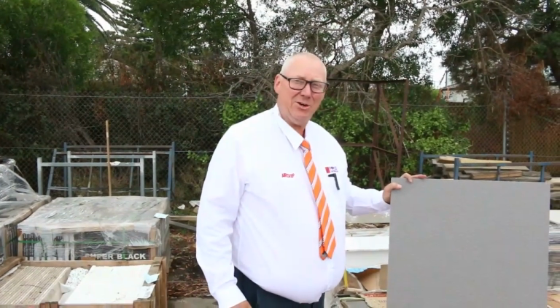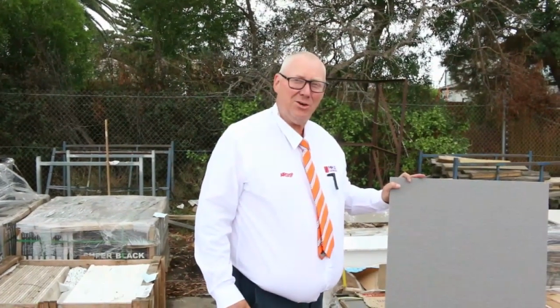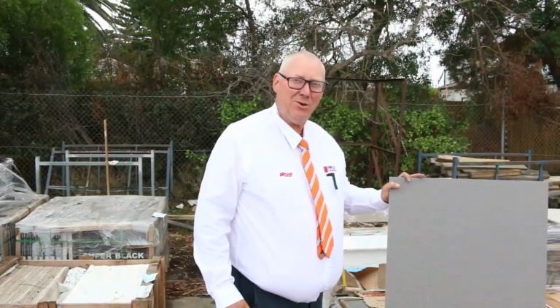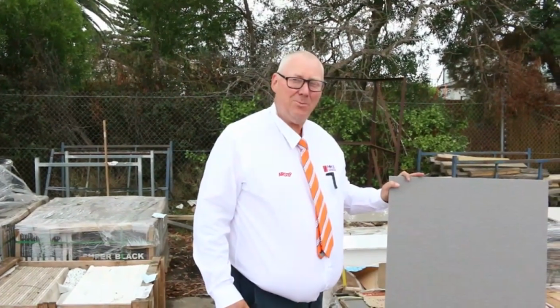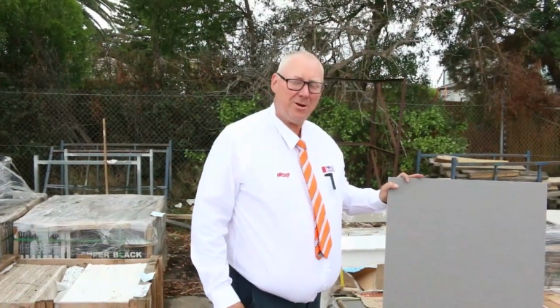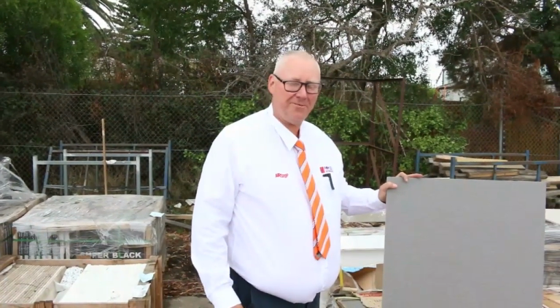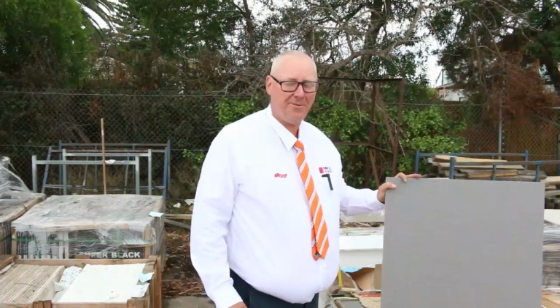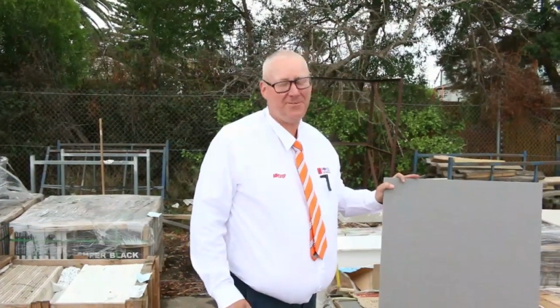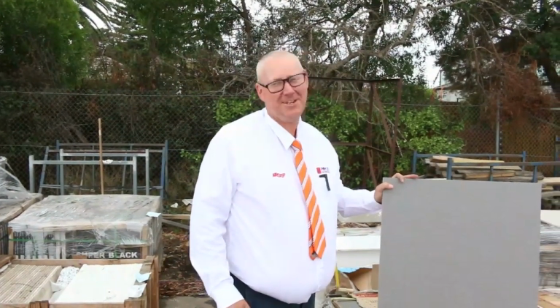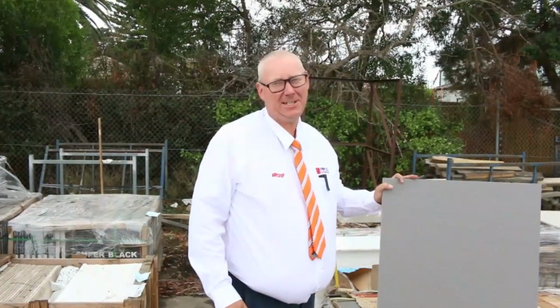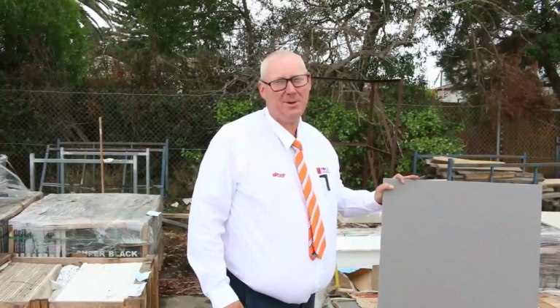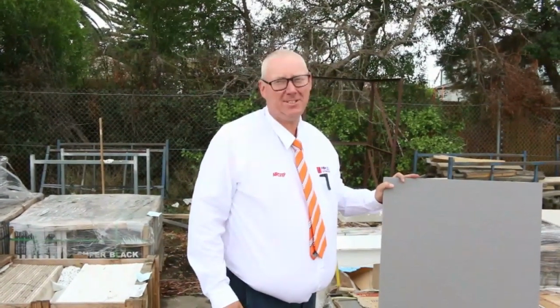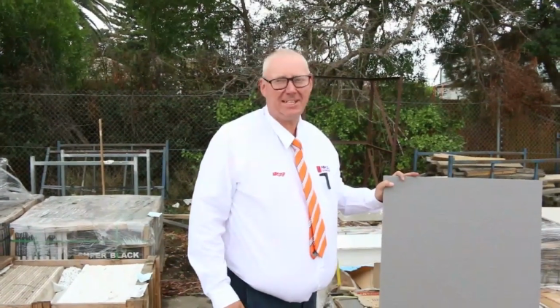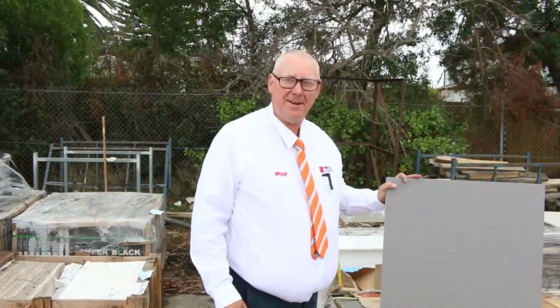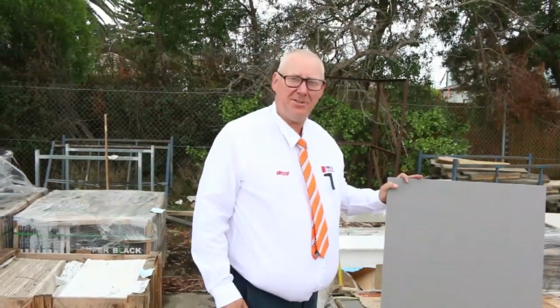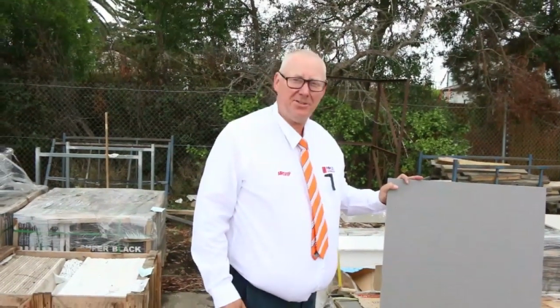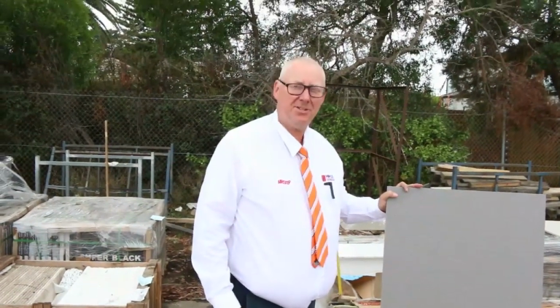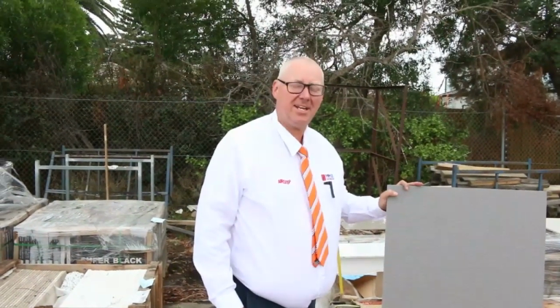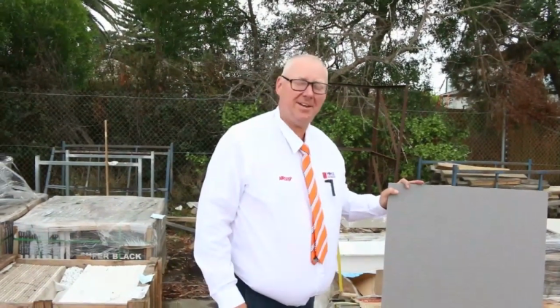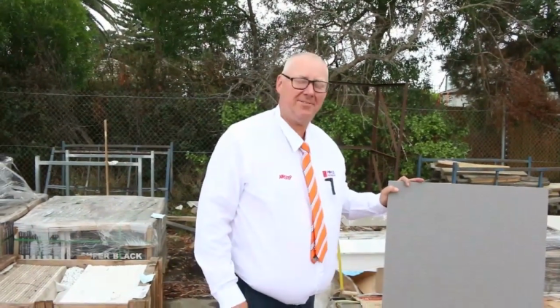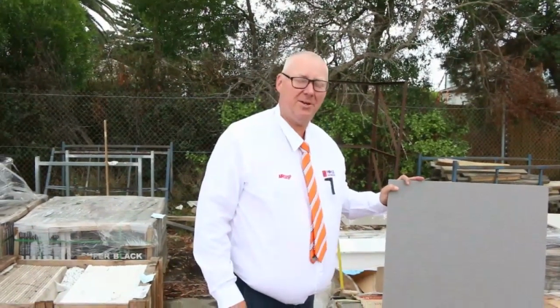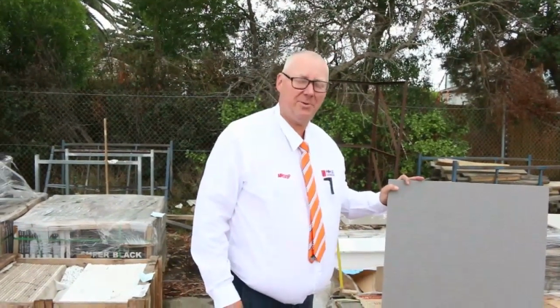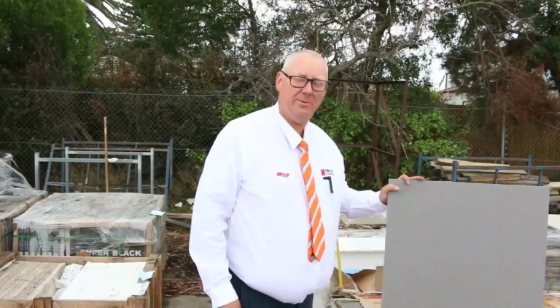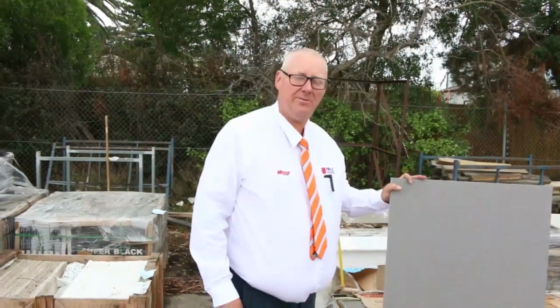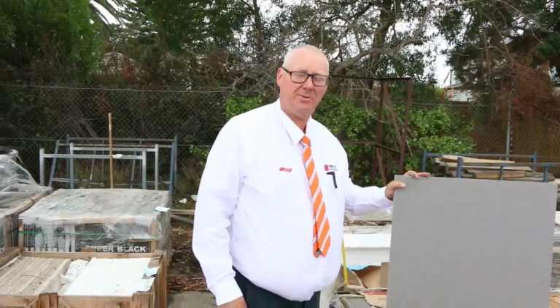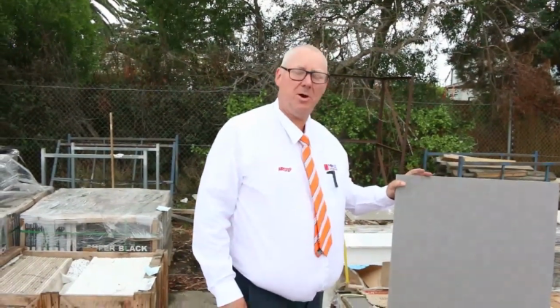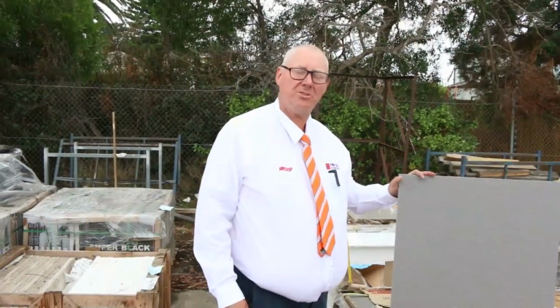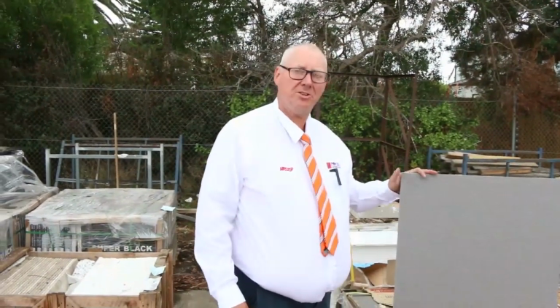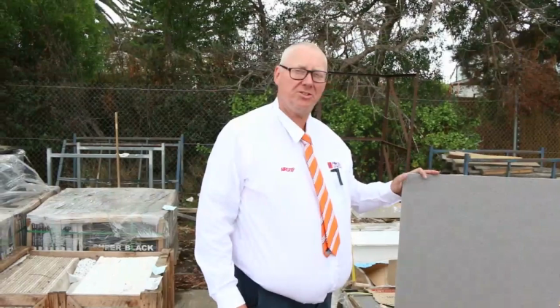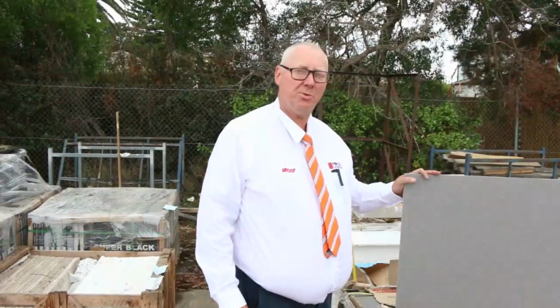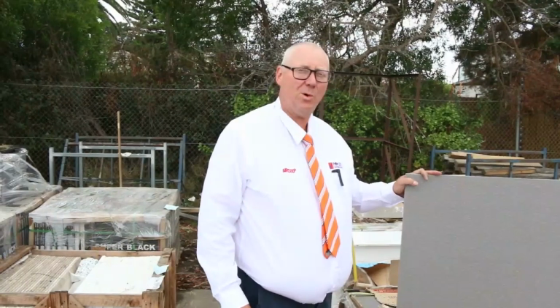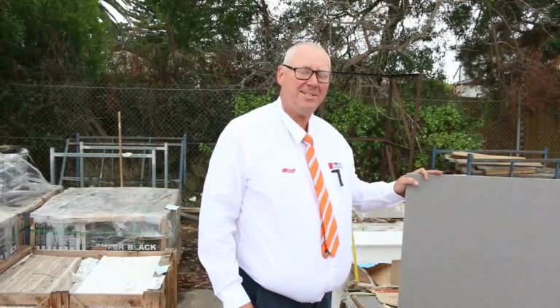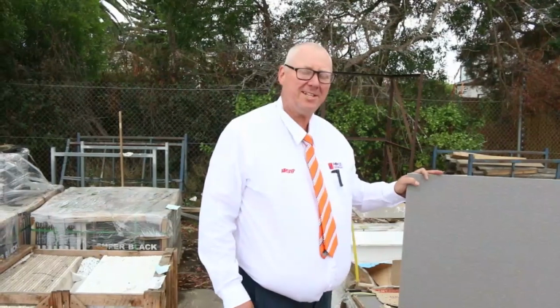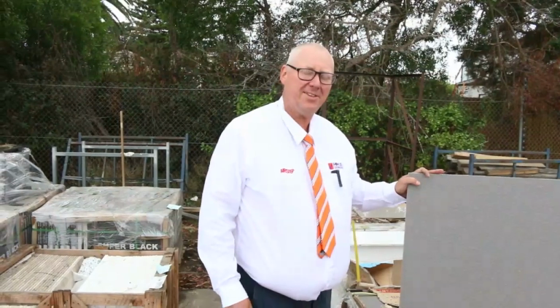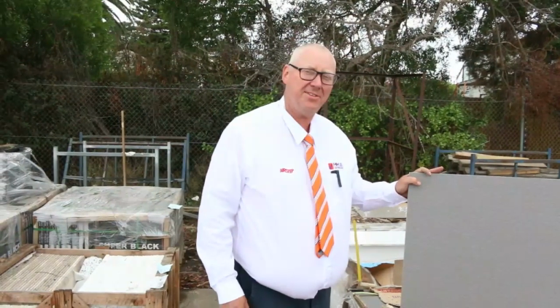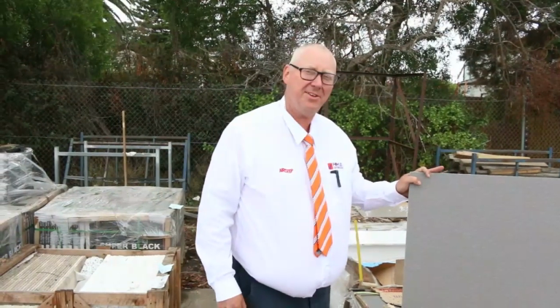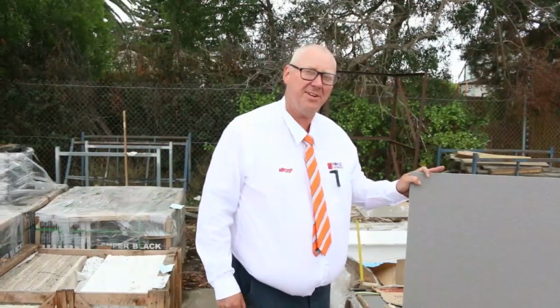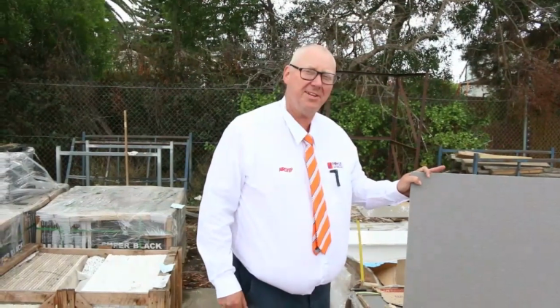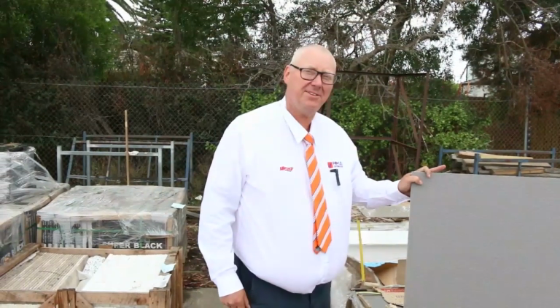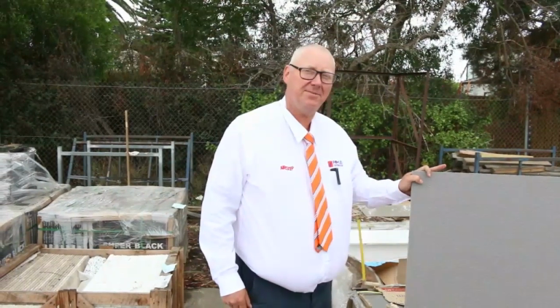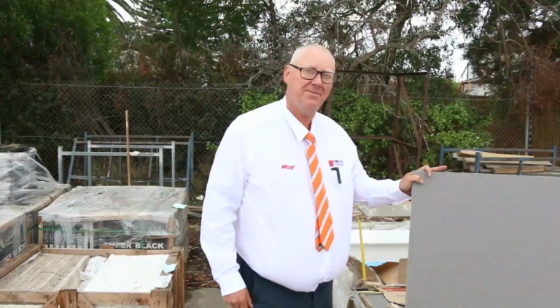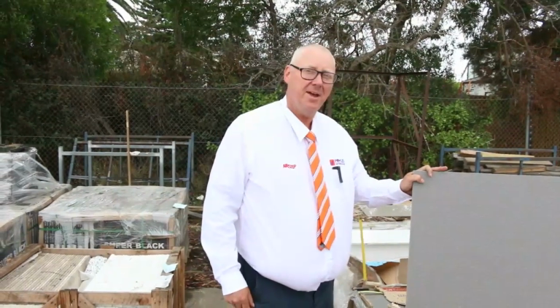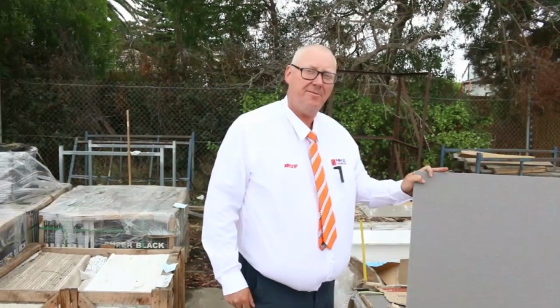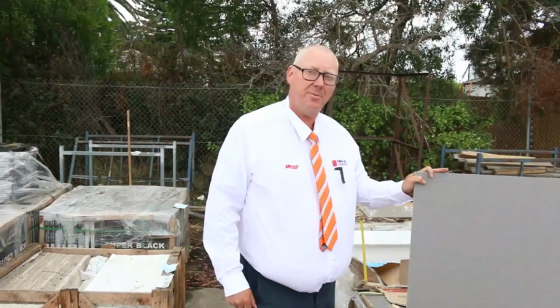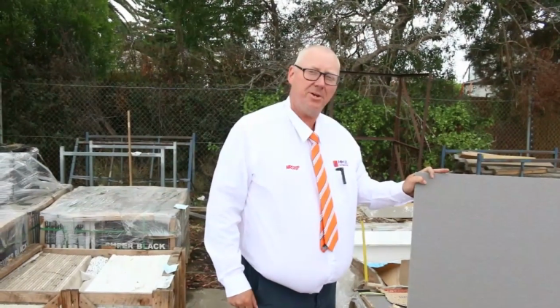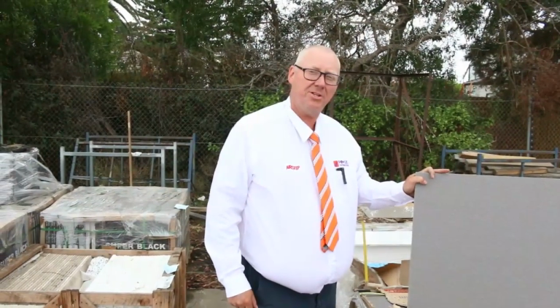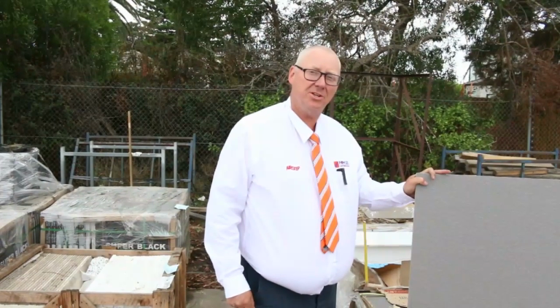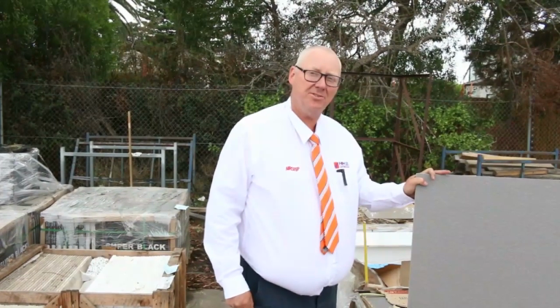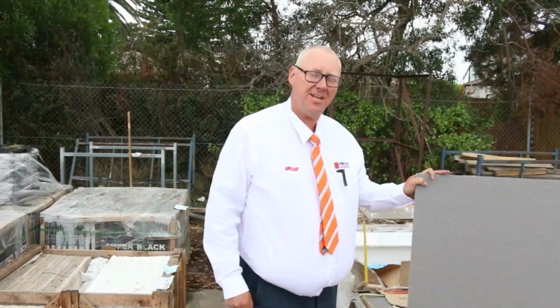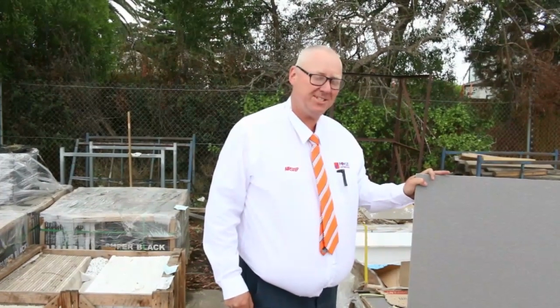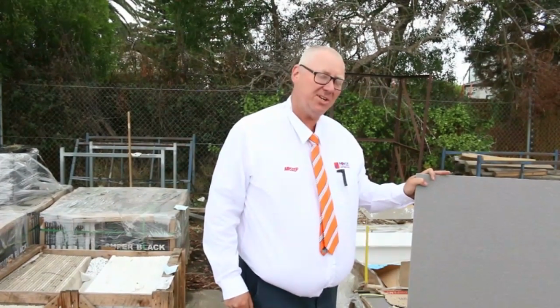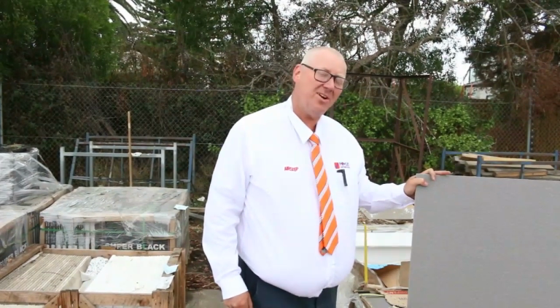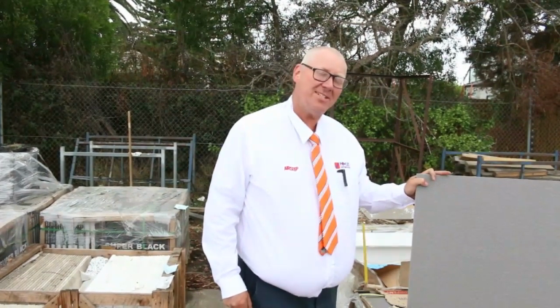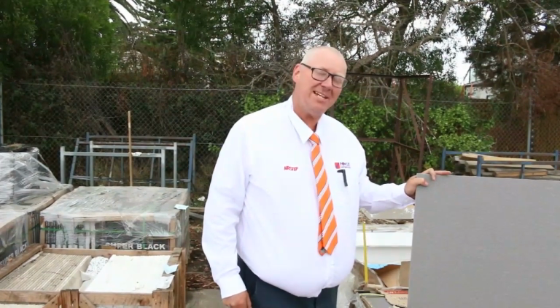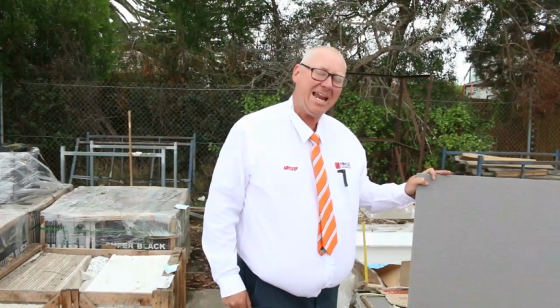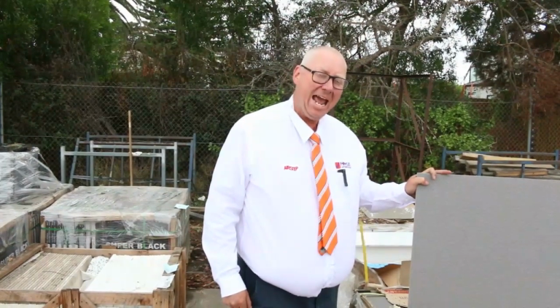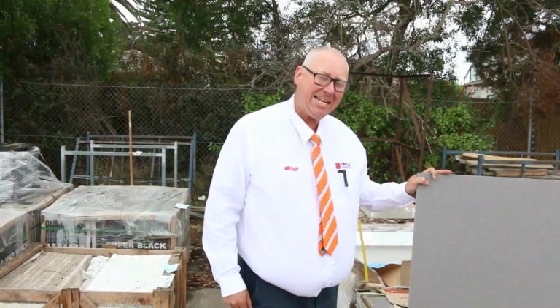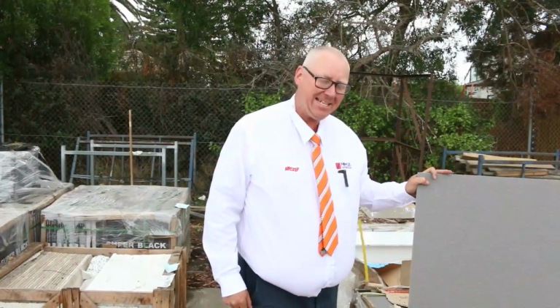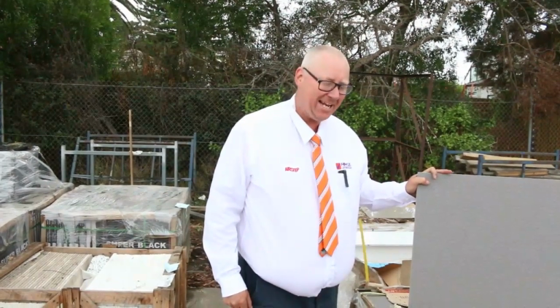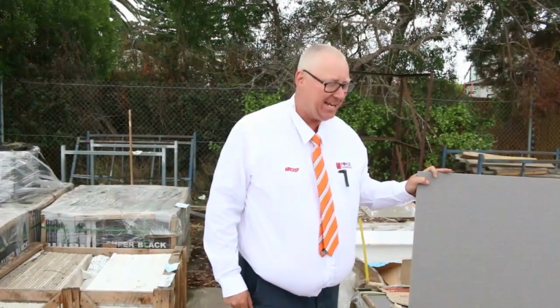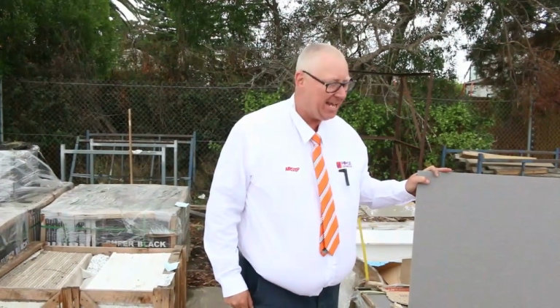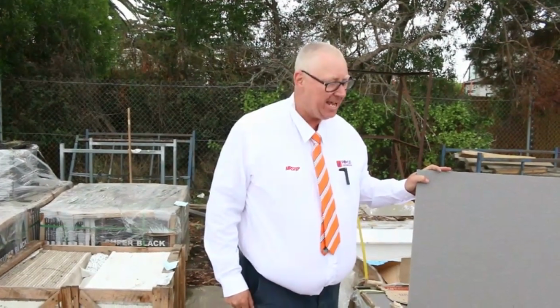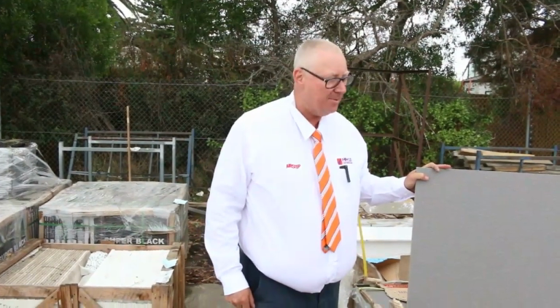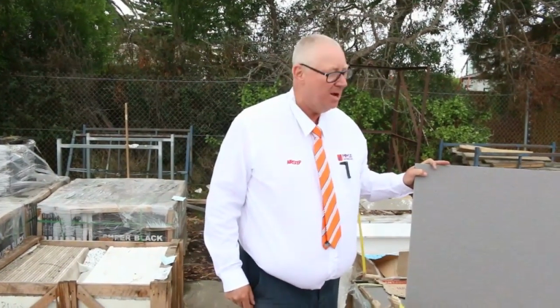Hello, Michael from Fowls here once again for the Tuesday afternoon preview for tomorrow's auction — Wednesday the 13th of February 2019 at 10 a.m.